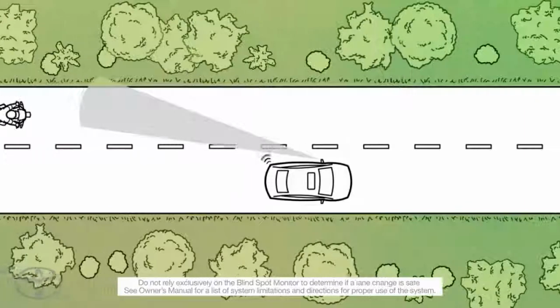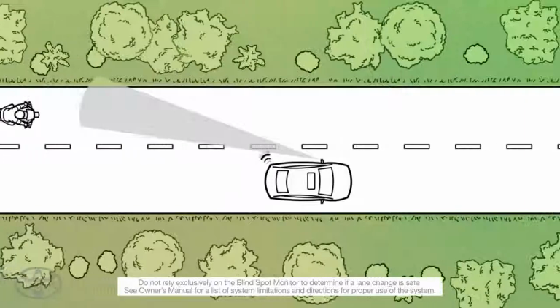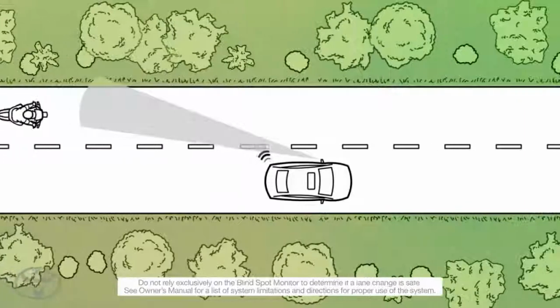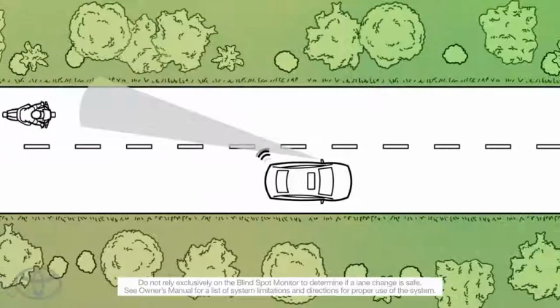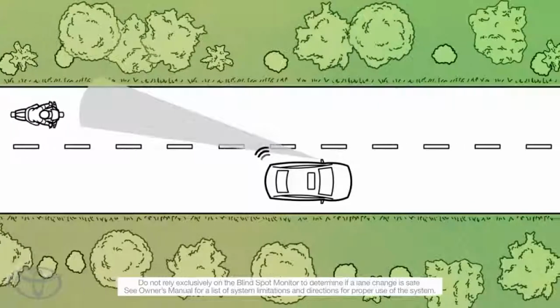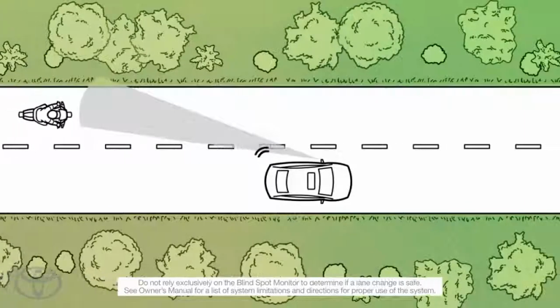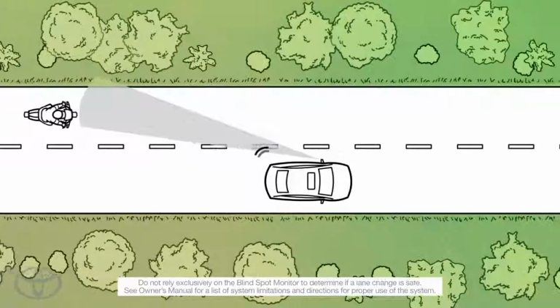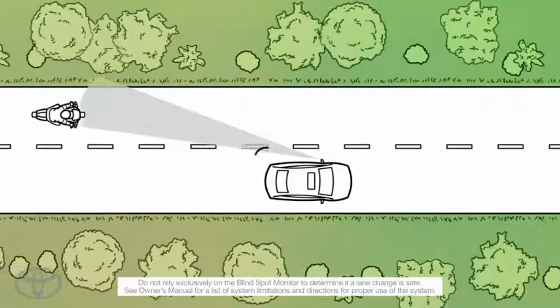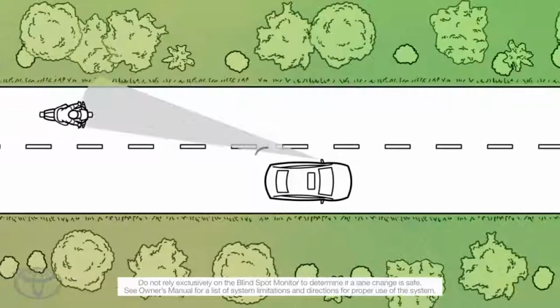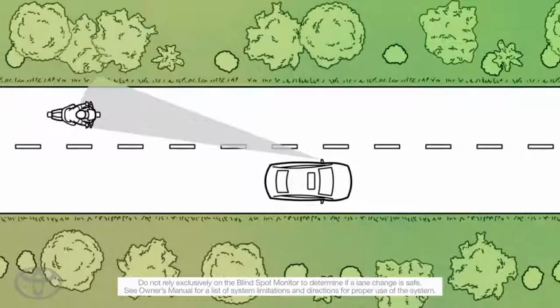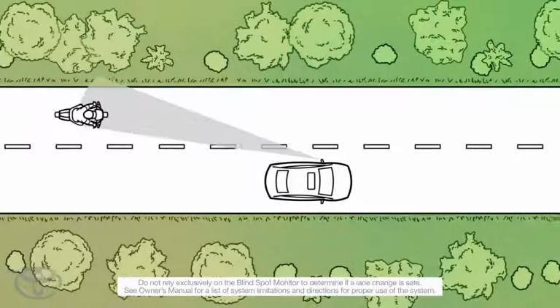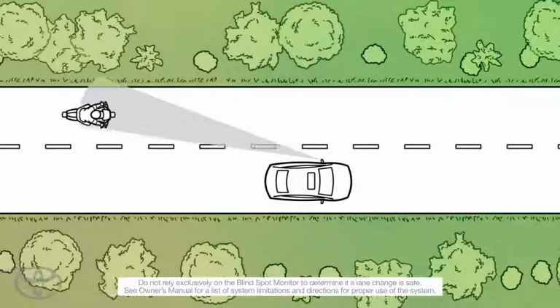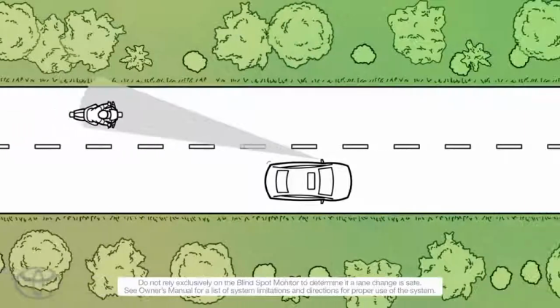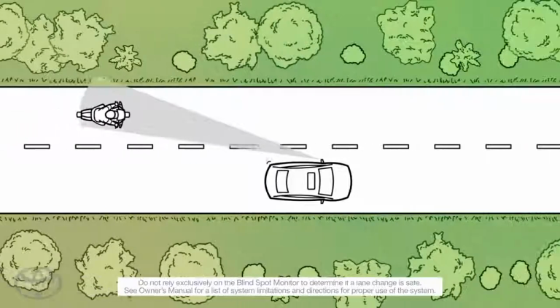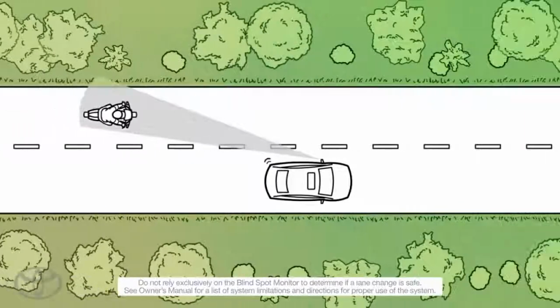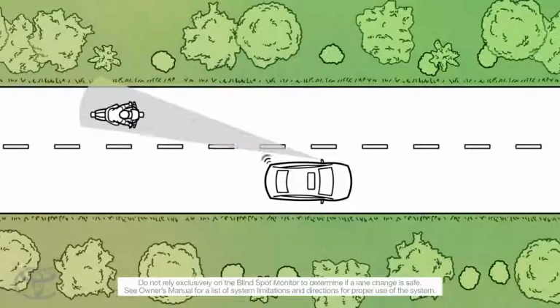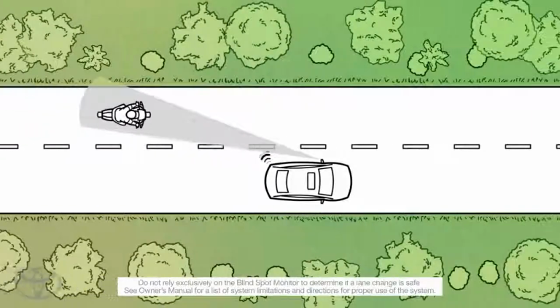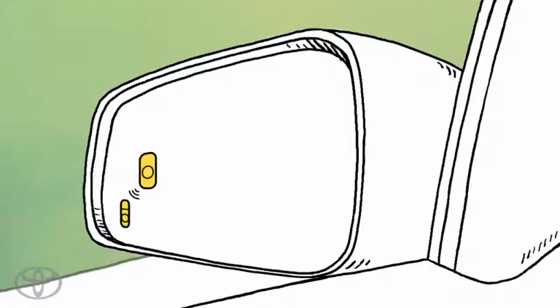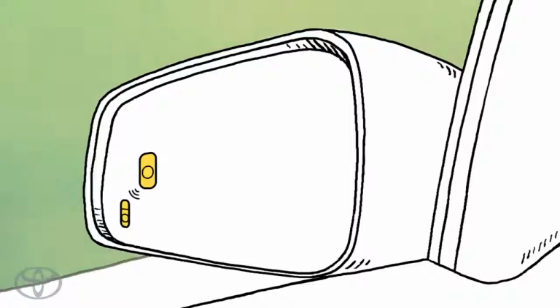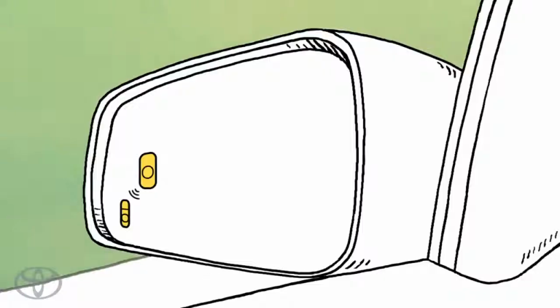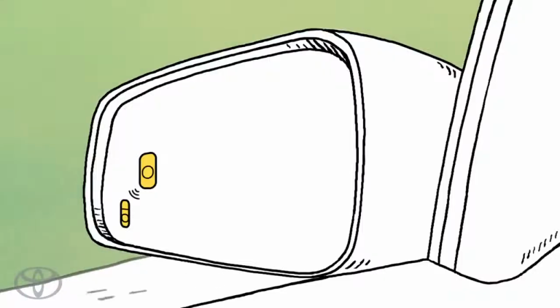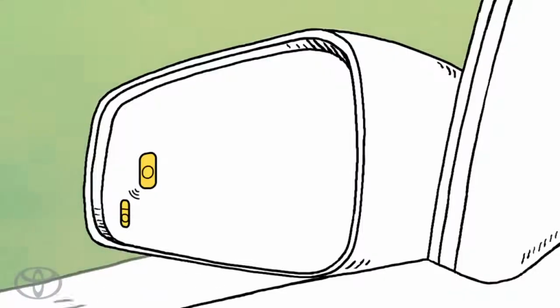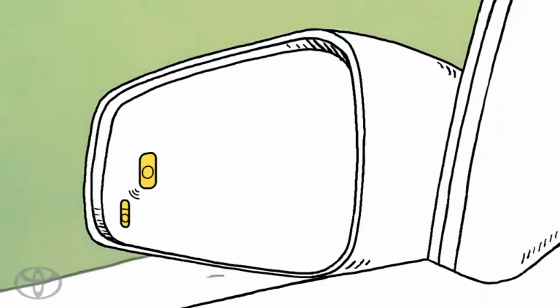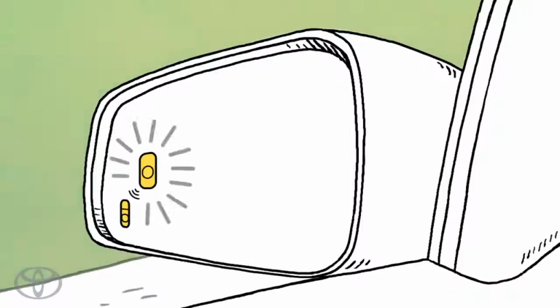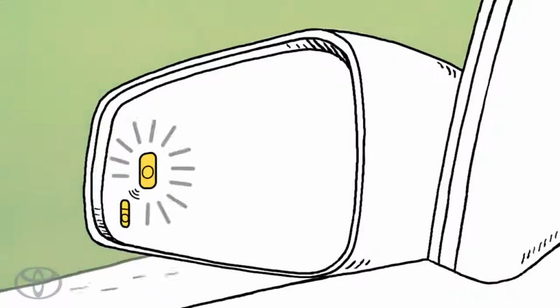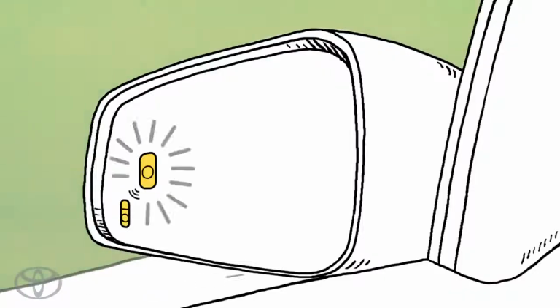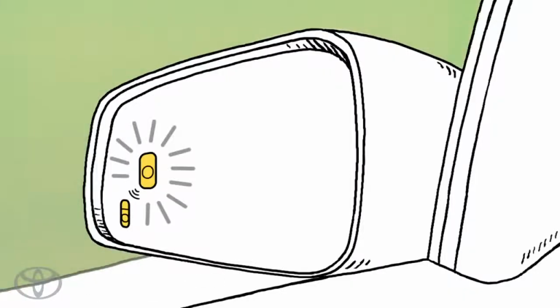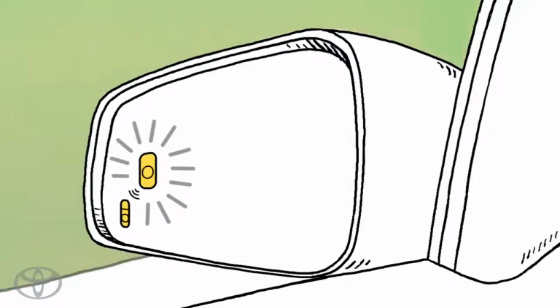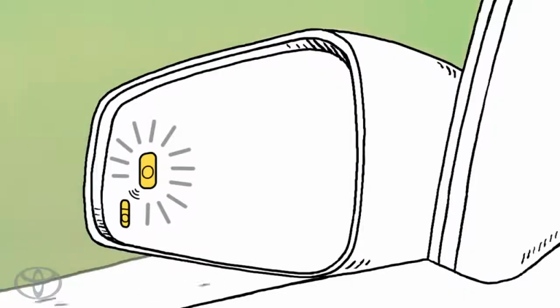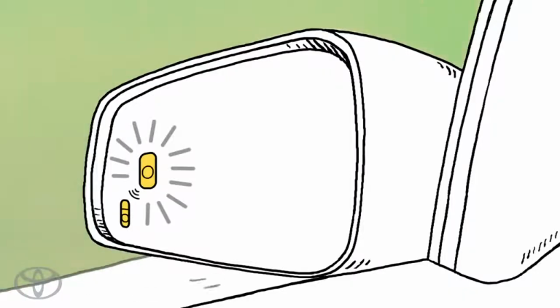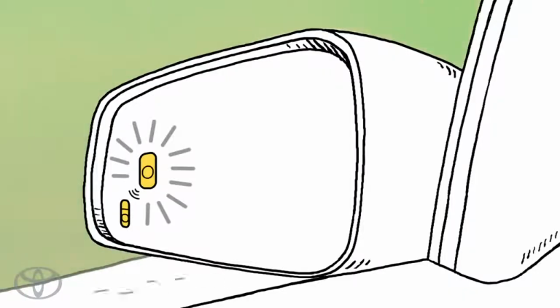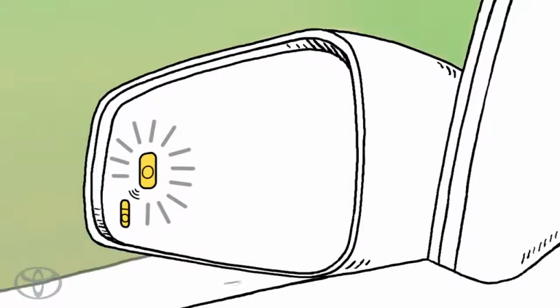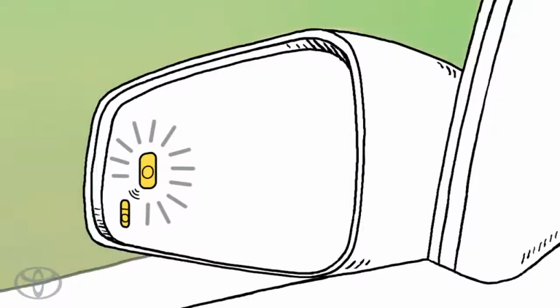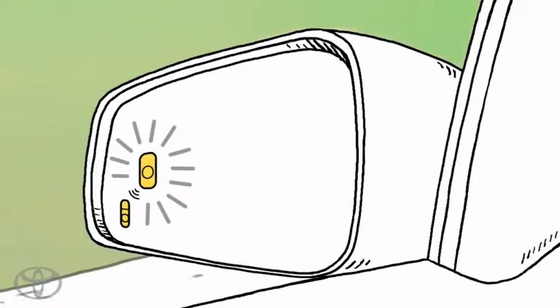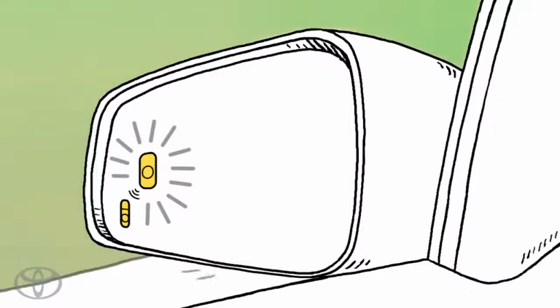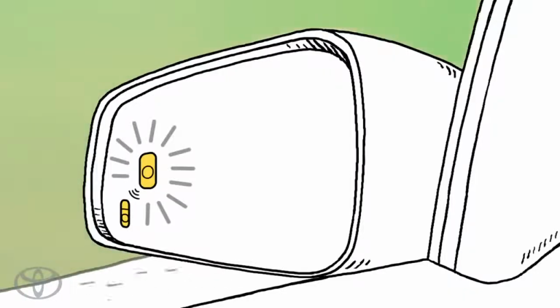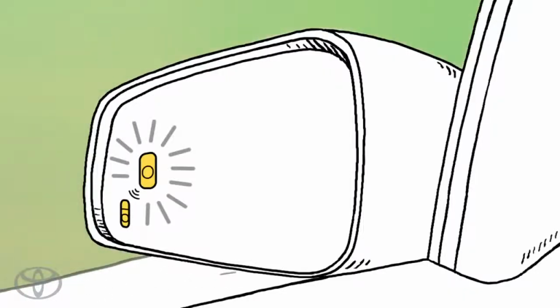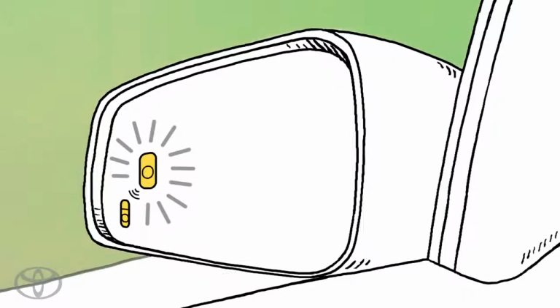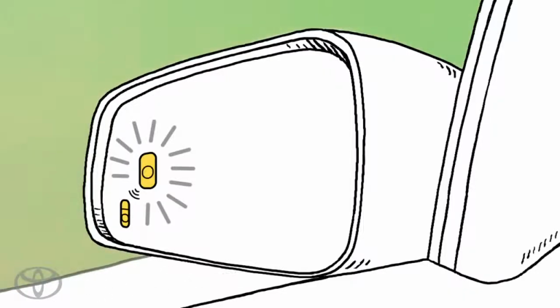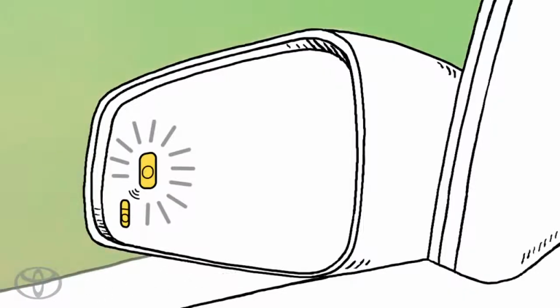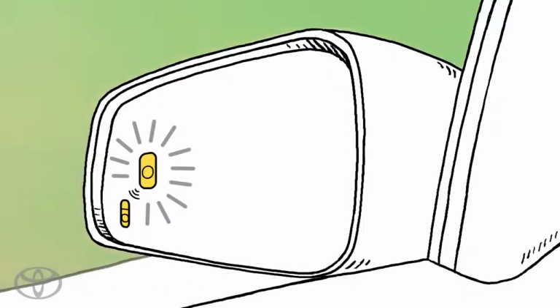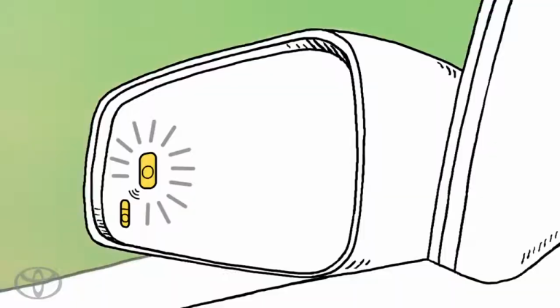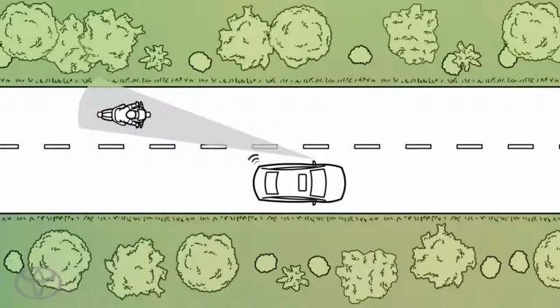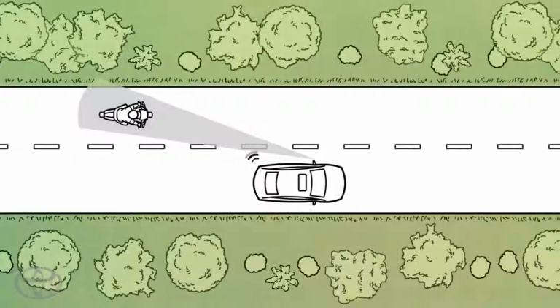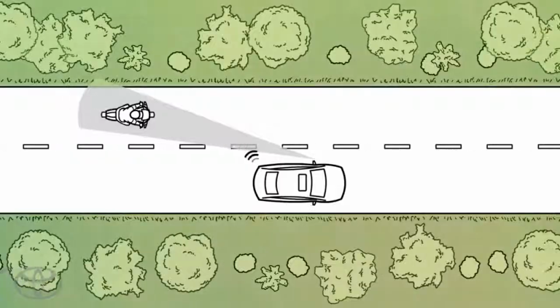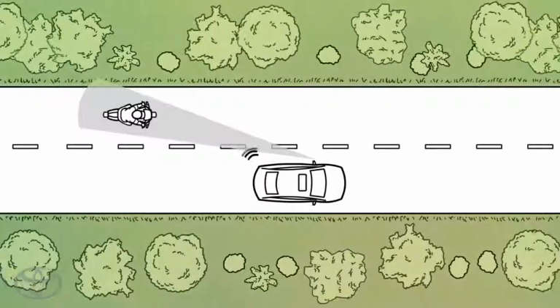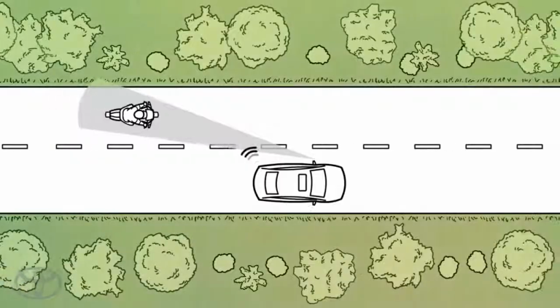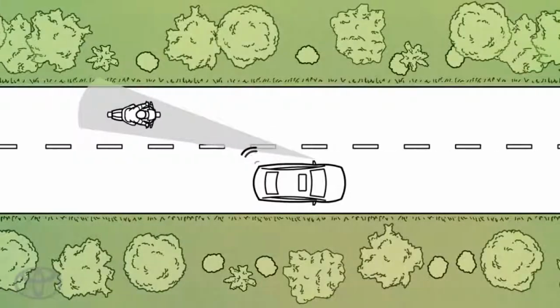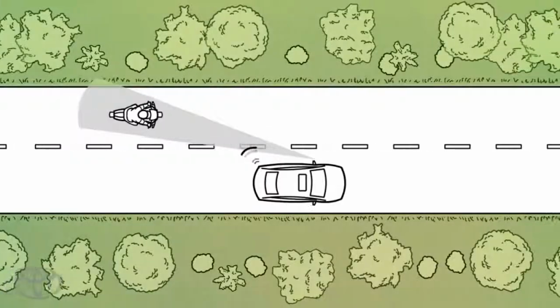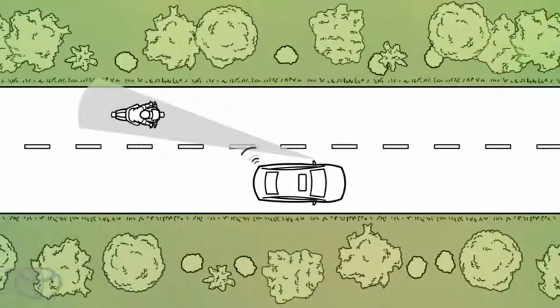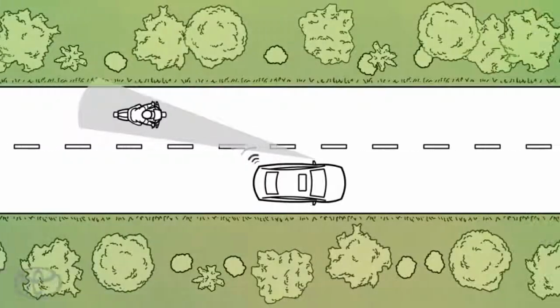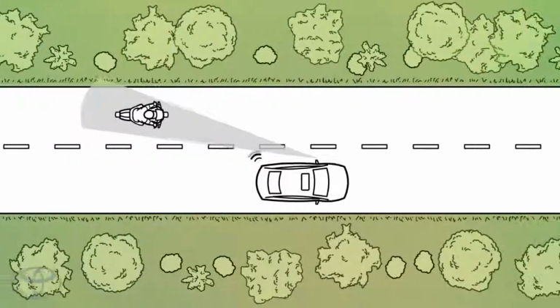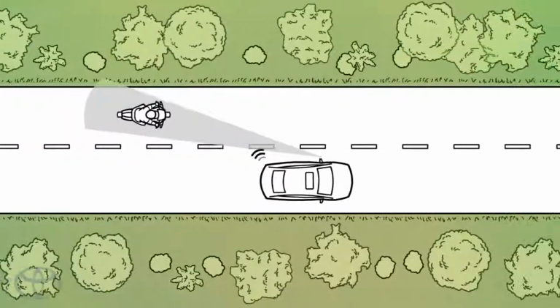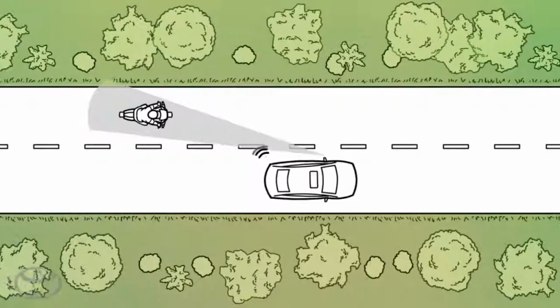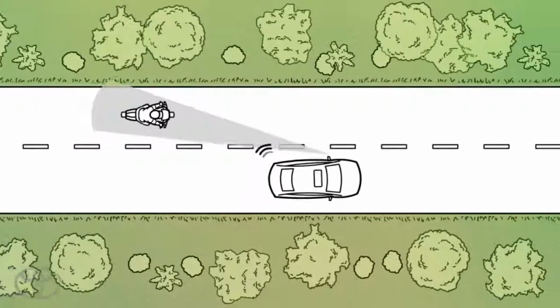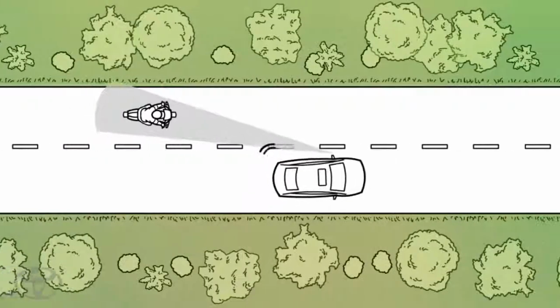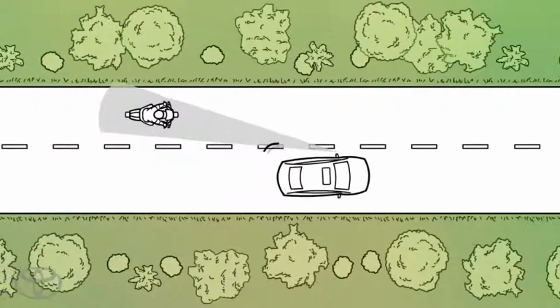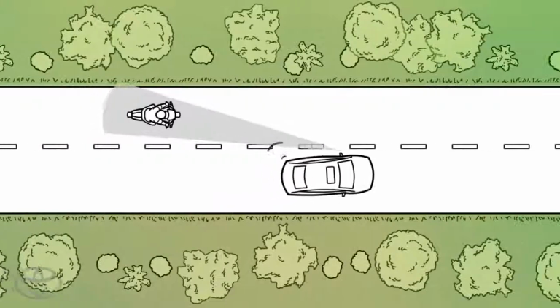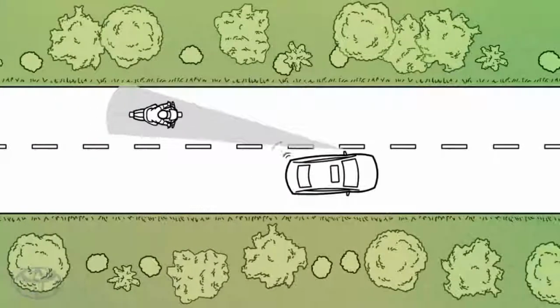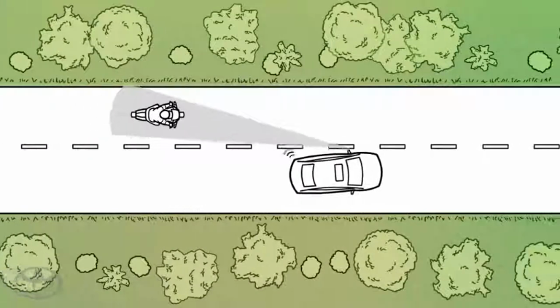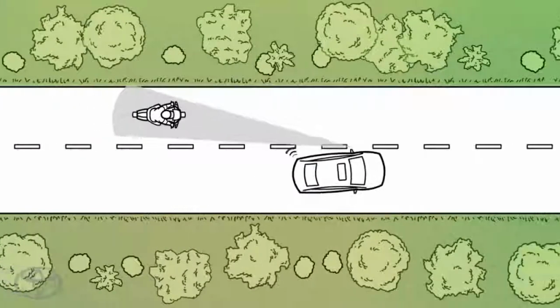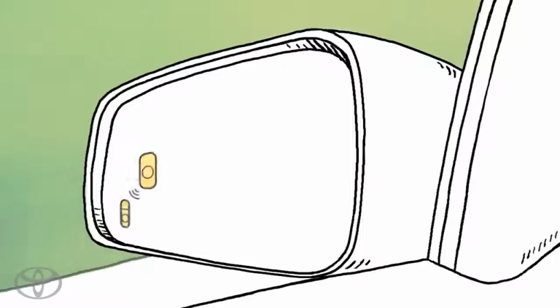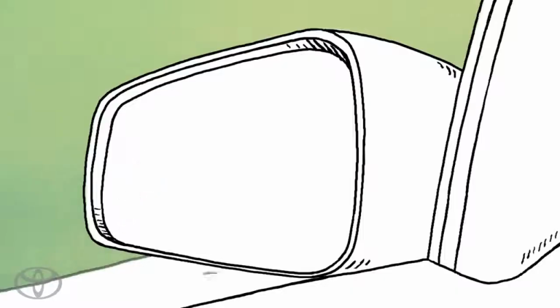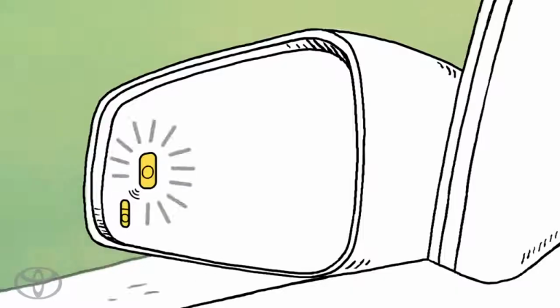When a vehicle enters the system's blind spots, an indicator illuminates in the side view mirrors. If the turn signal is used, the indicator flashes.